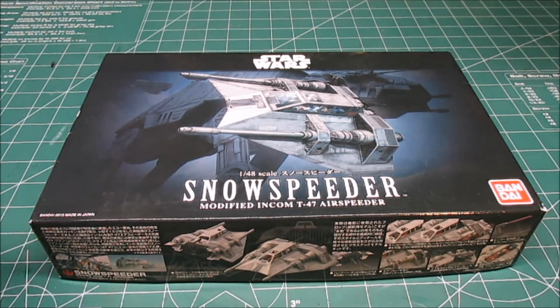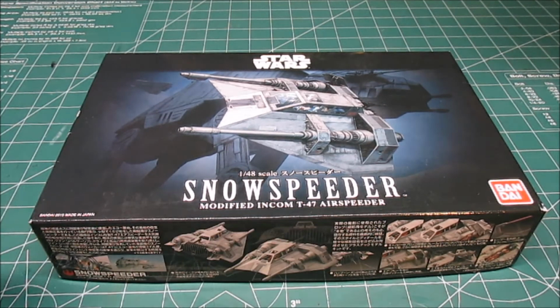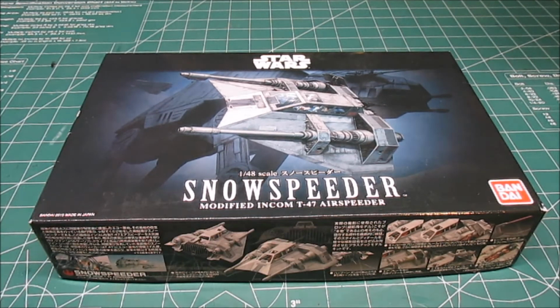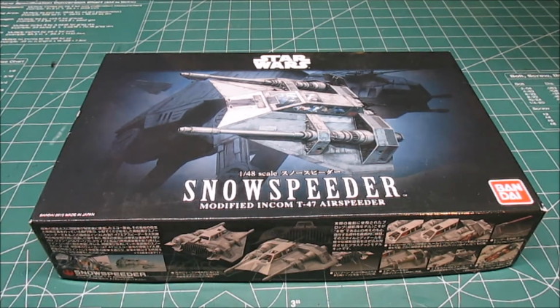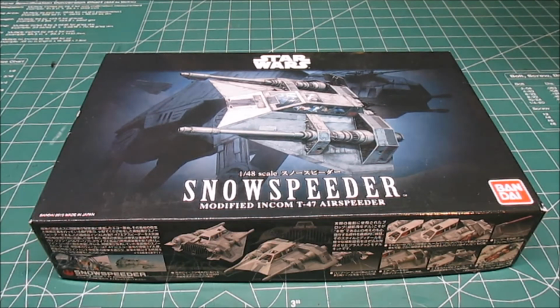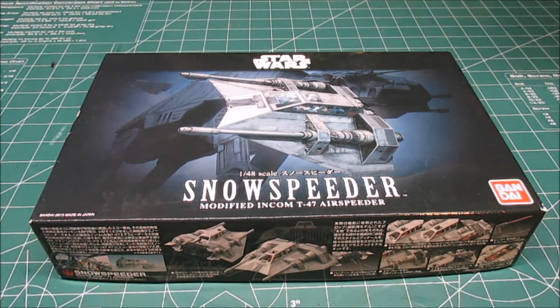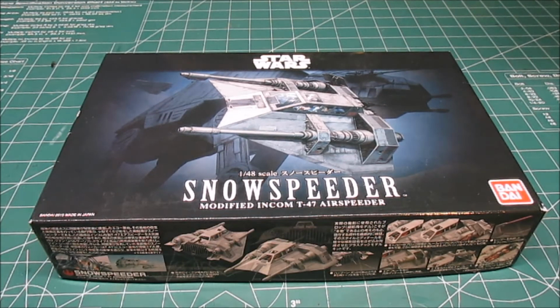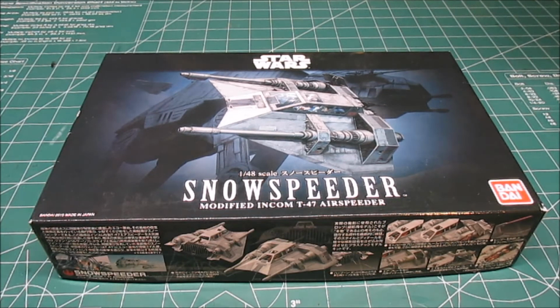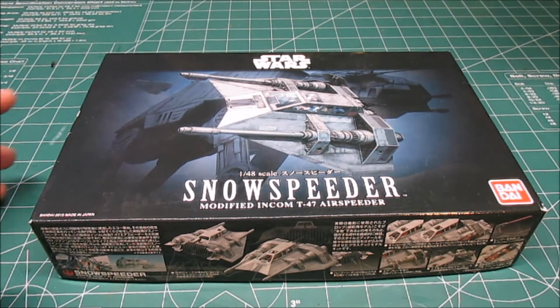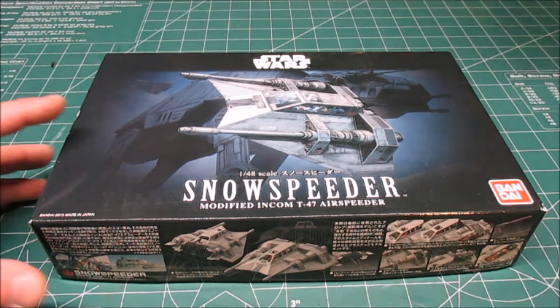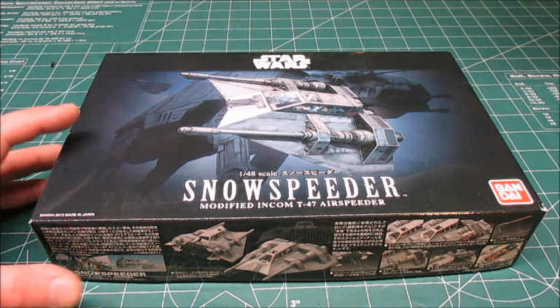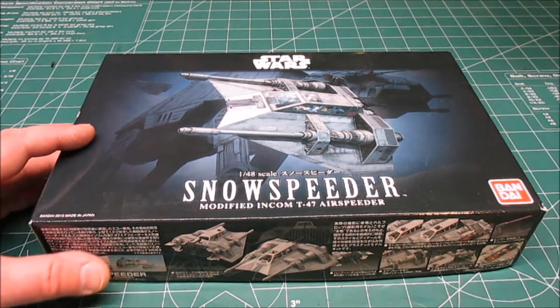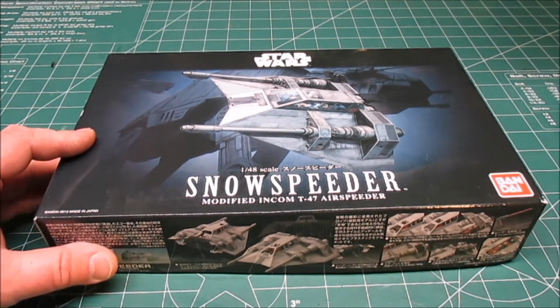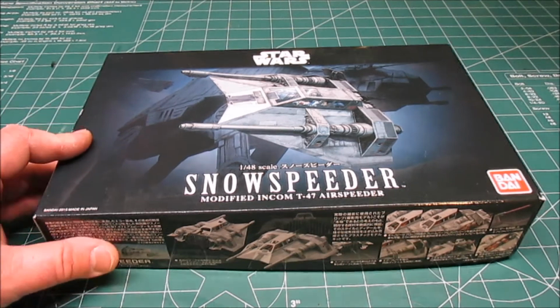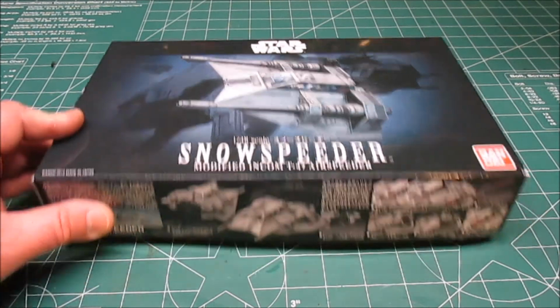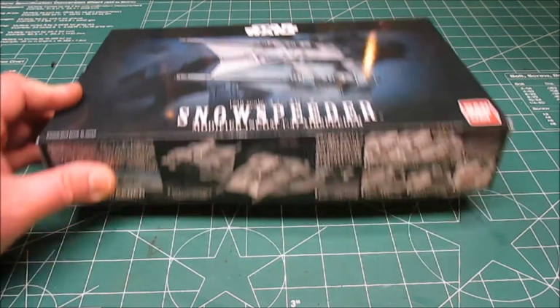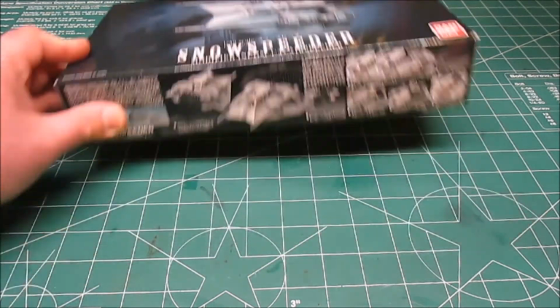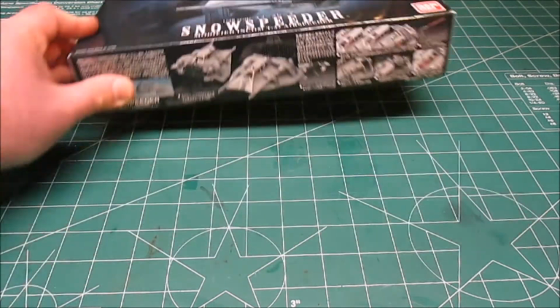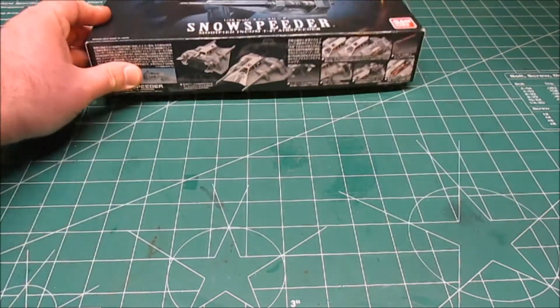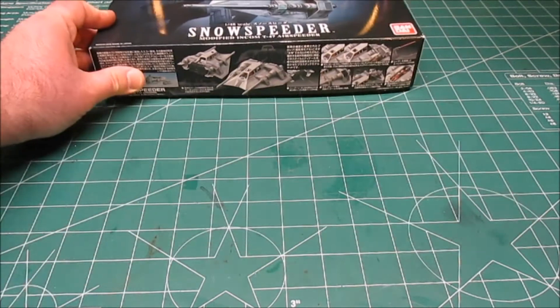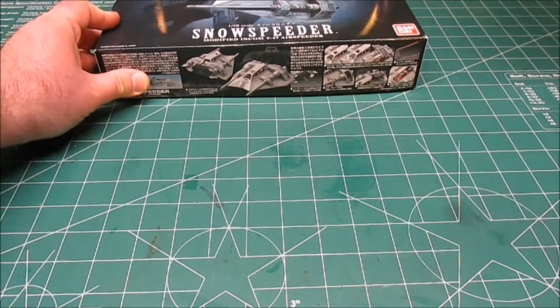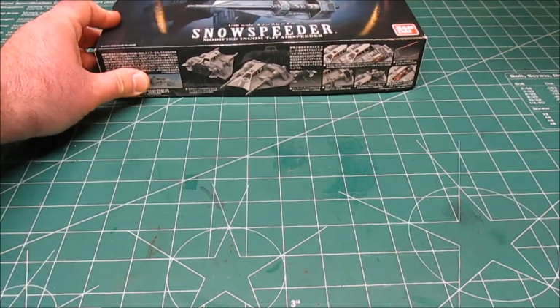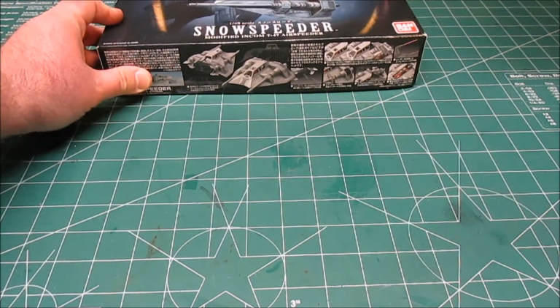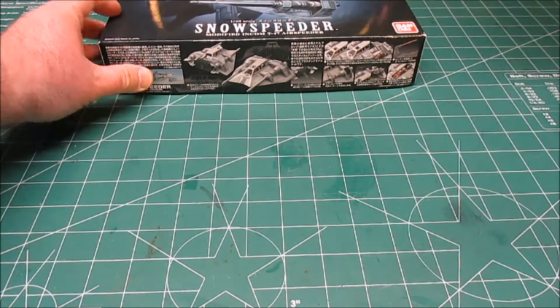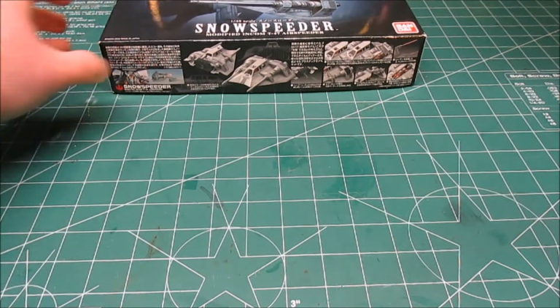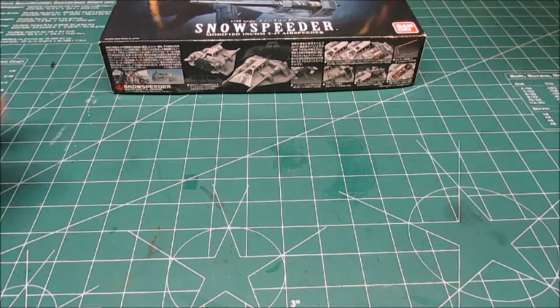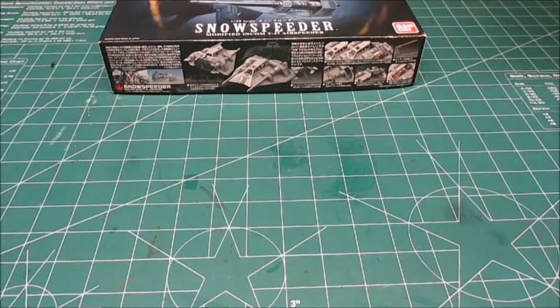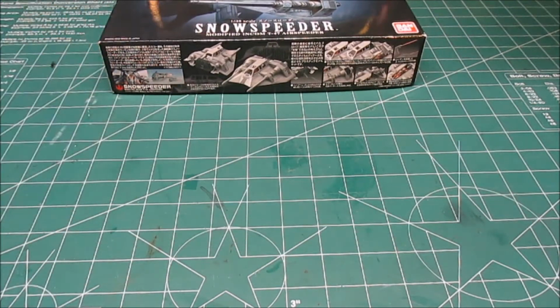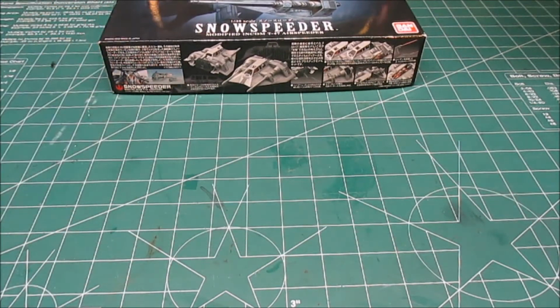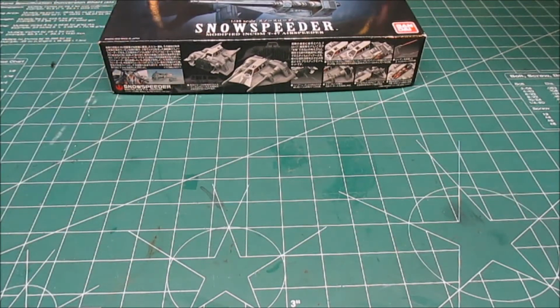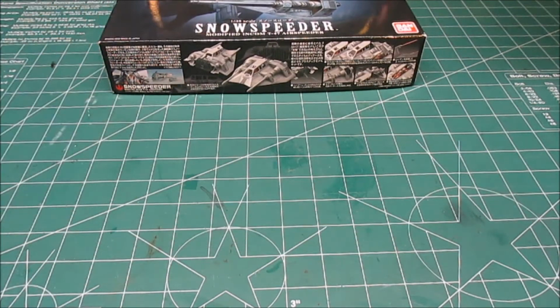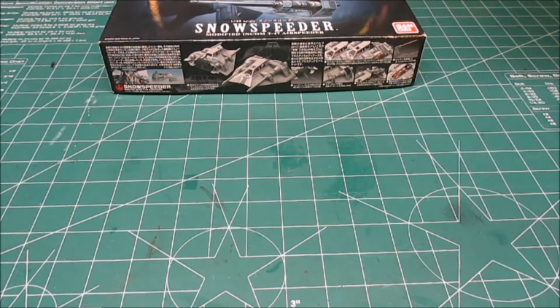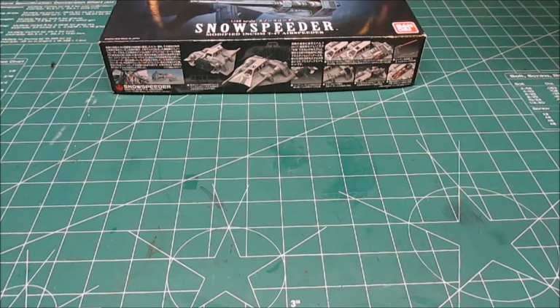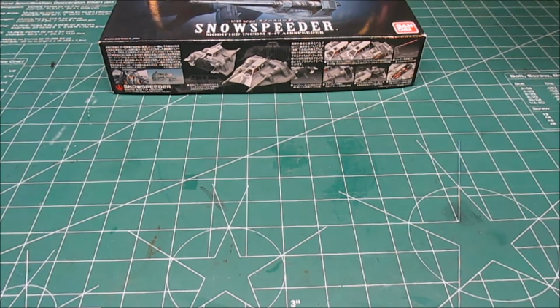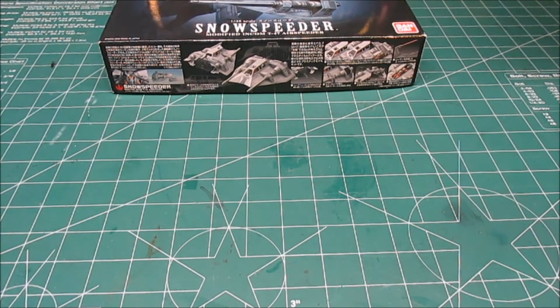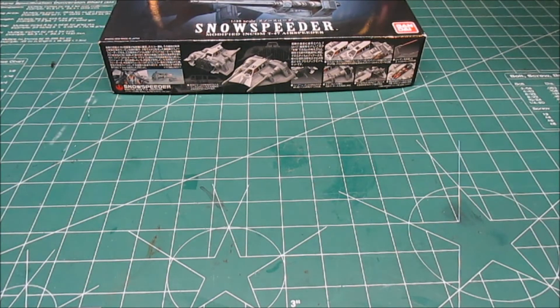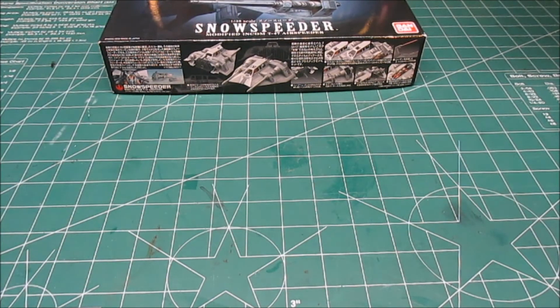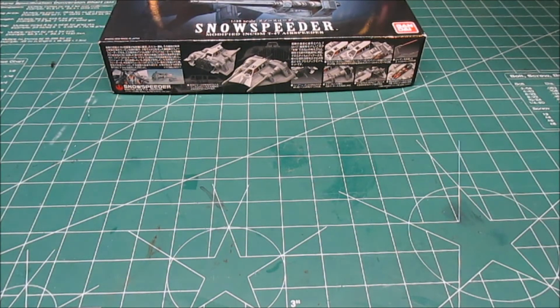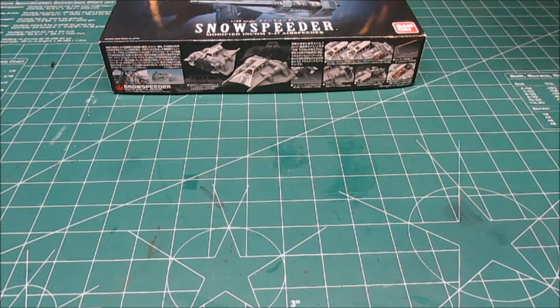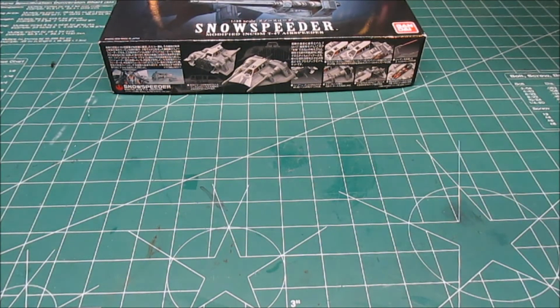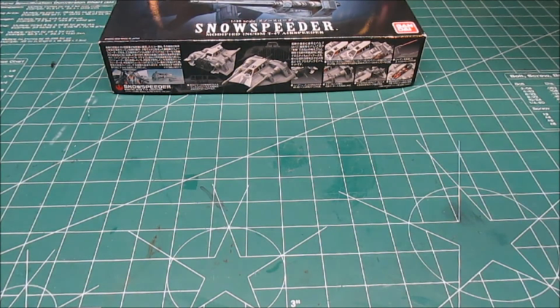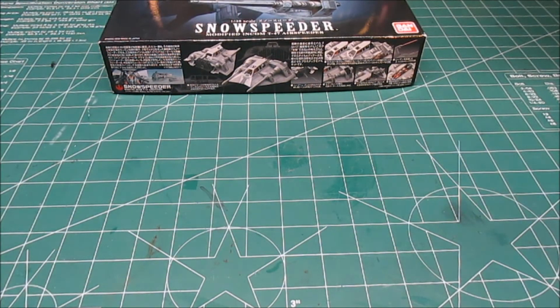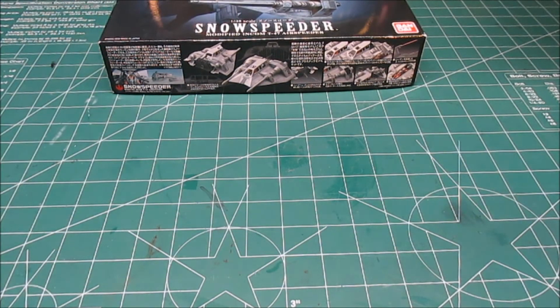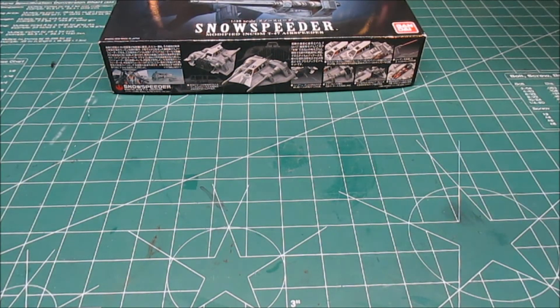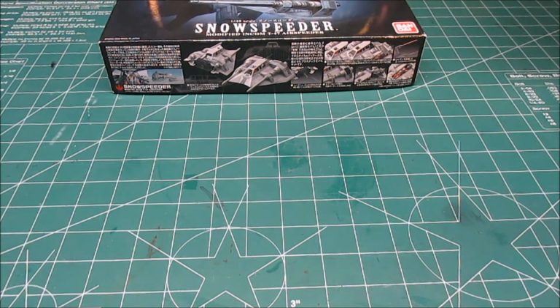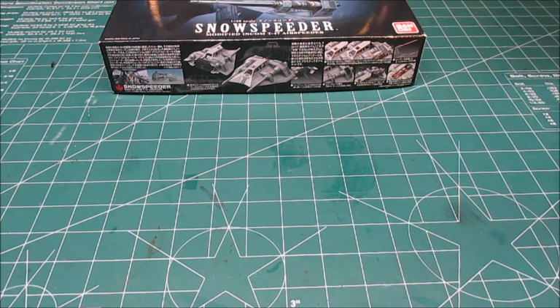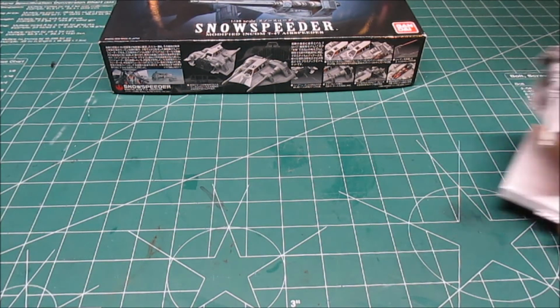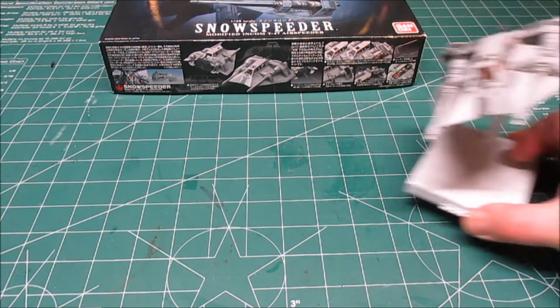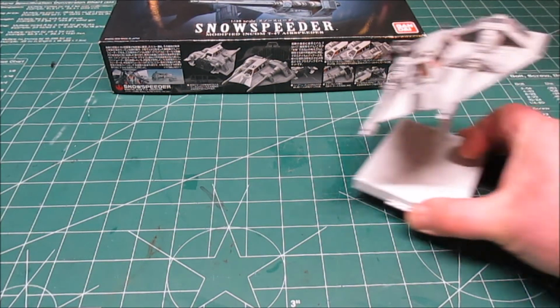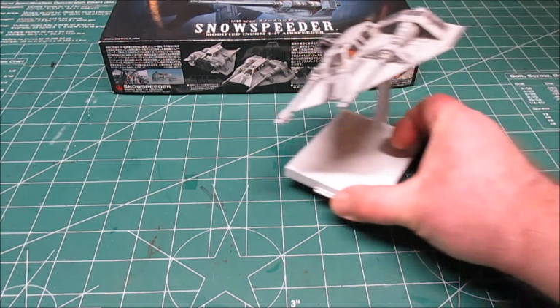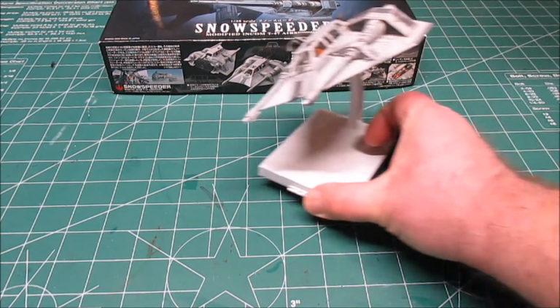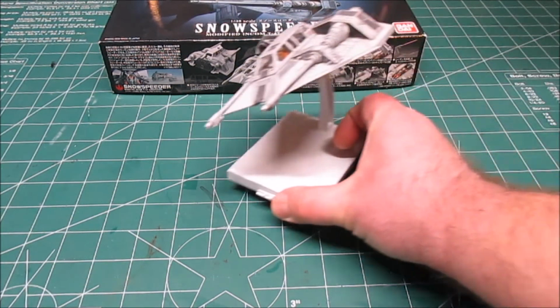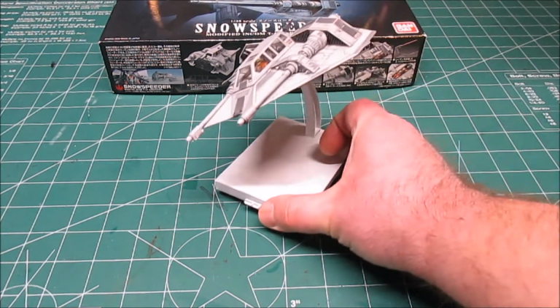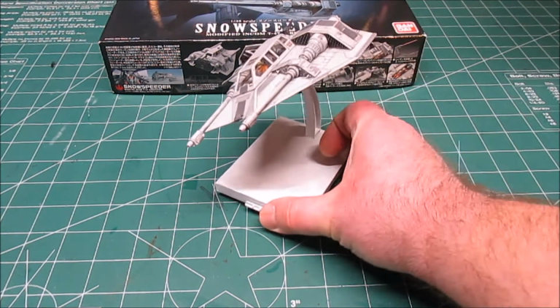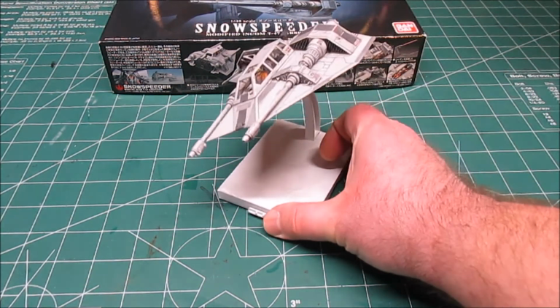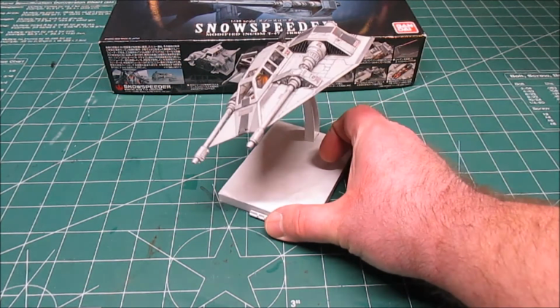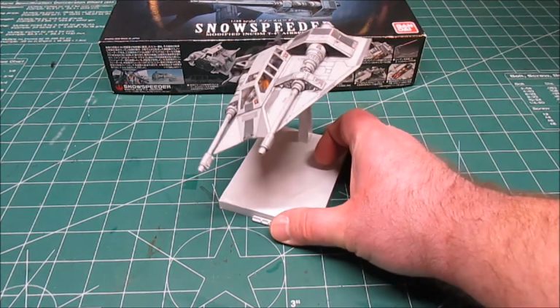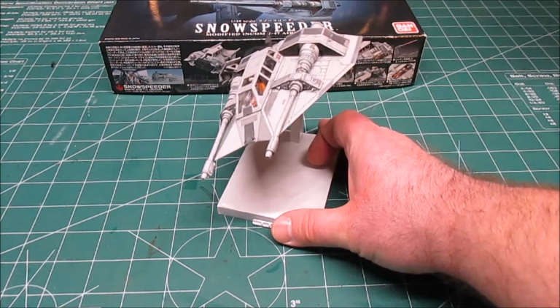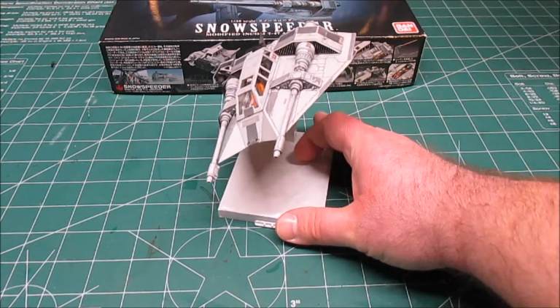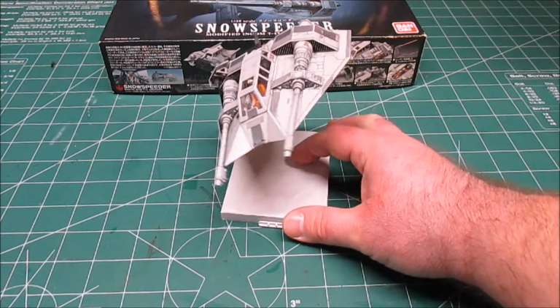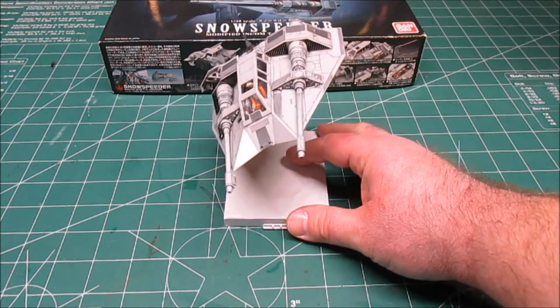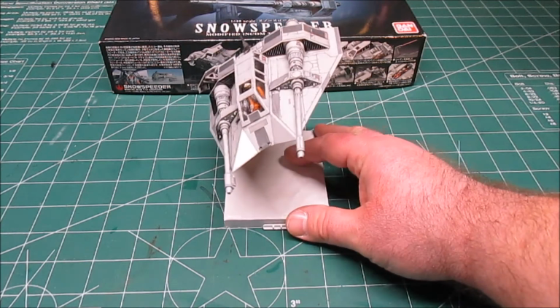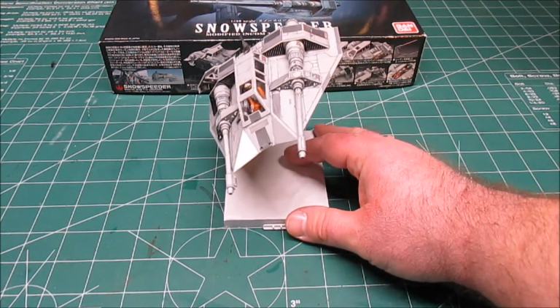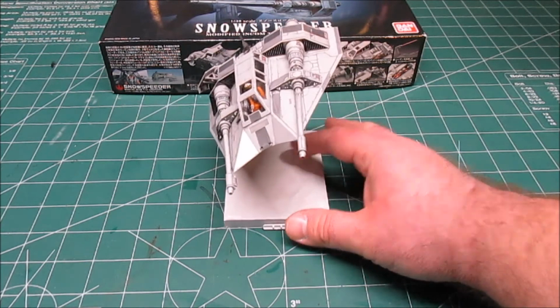This is otherwise known as the Modified Incom T-47 Airspeeder. These Bandai kits are just great. I've shown you a few other ones, but there it is.